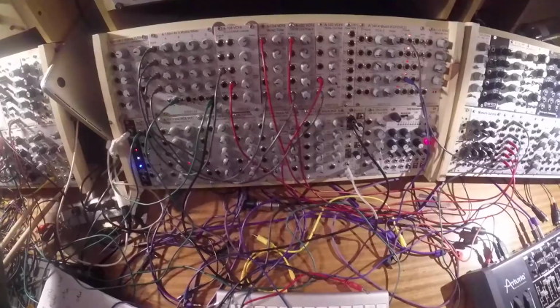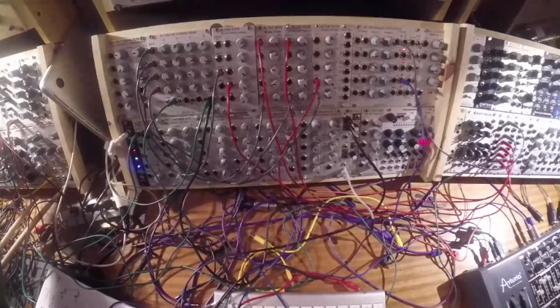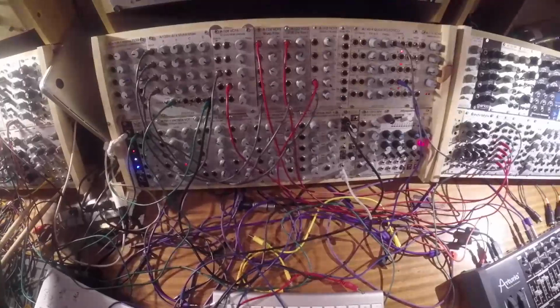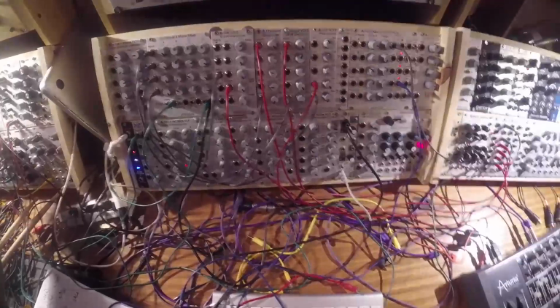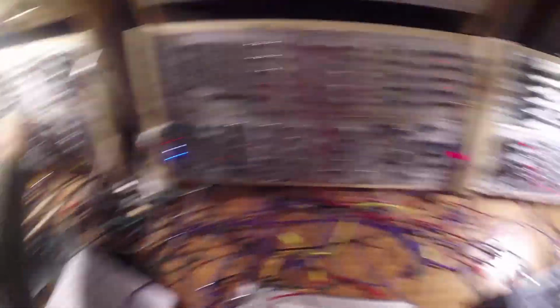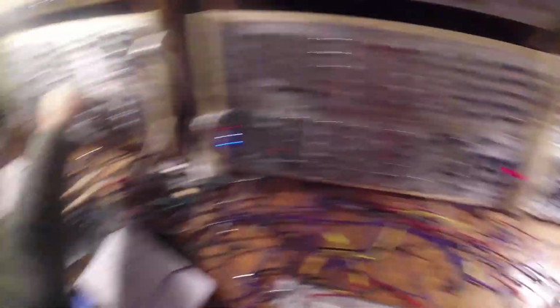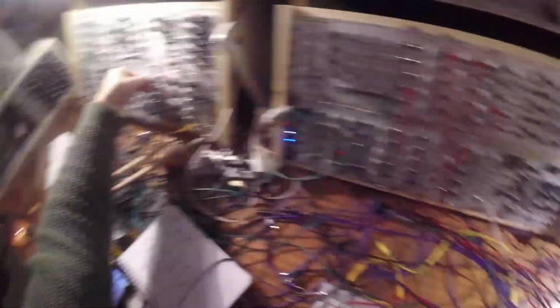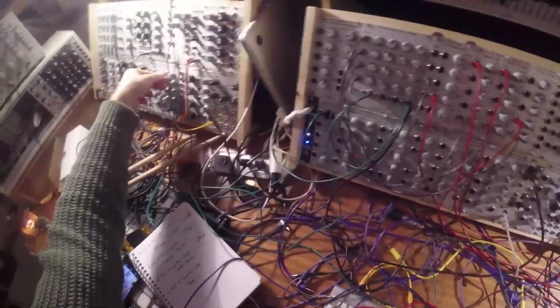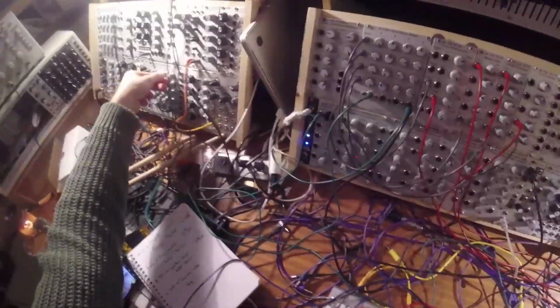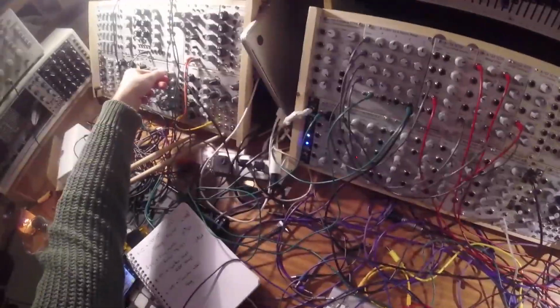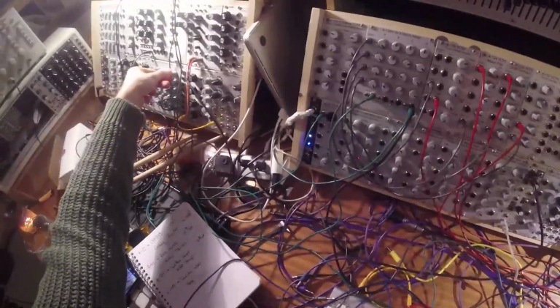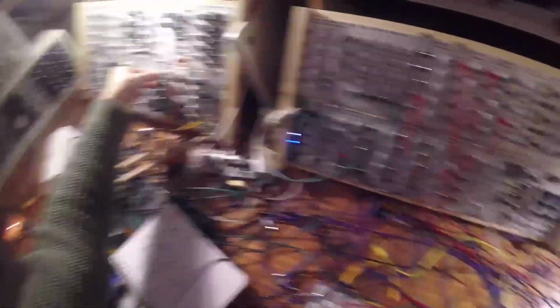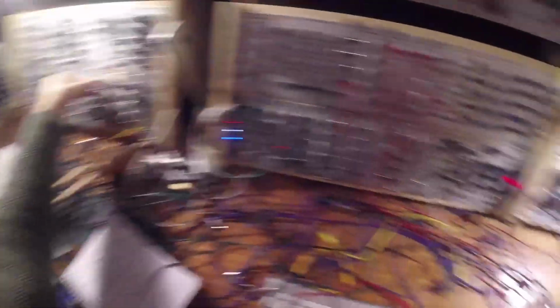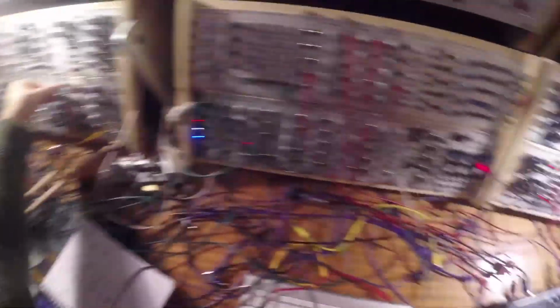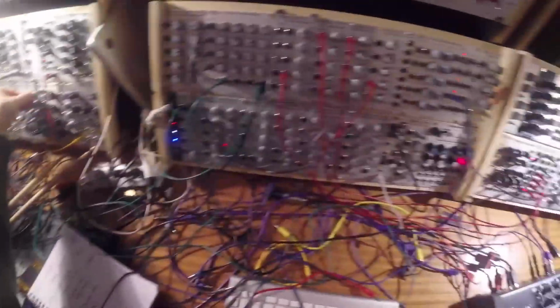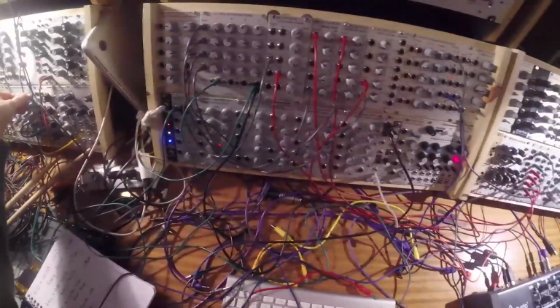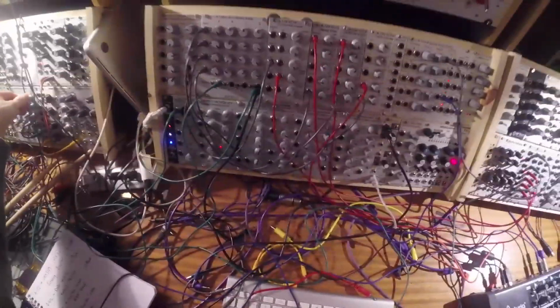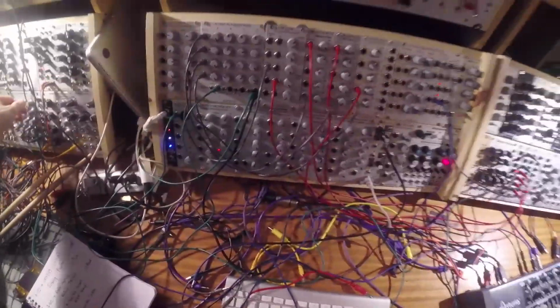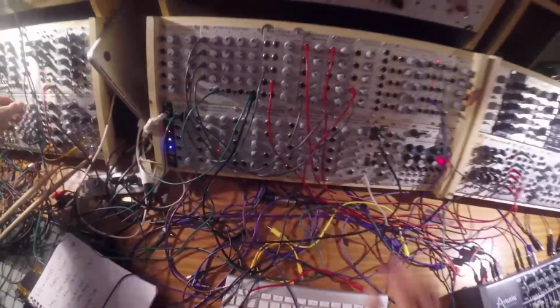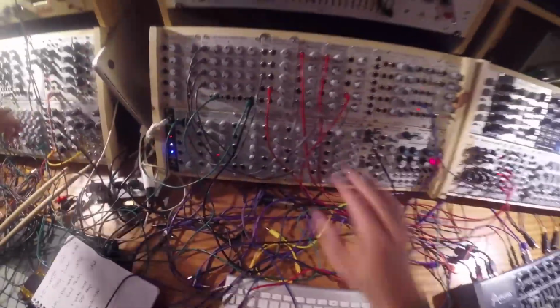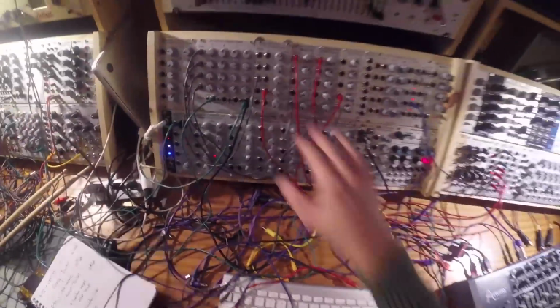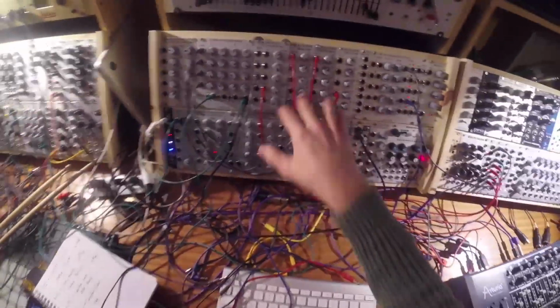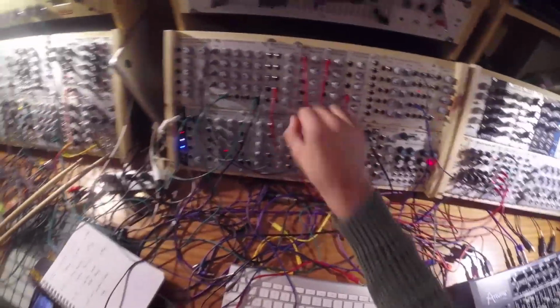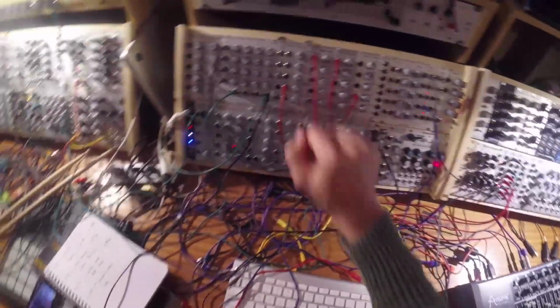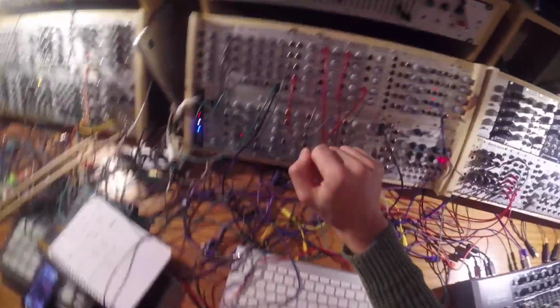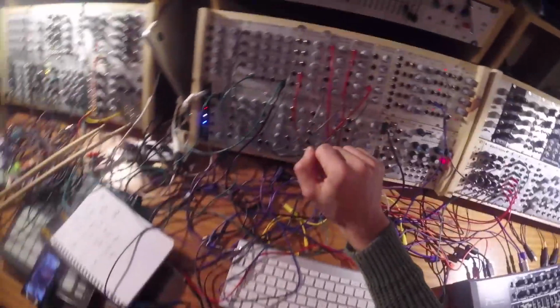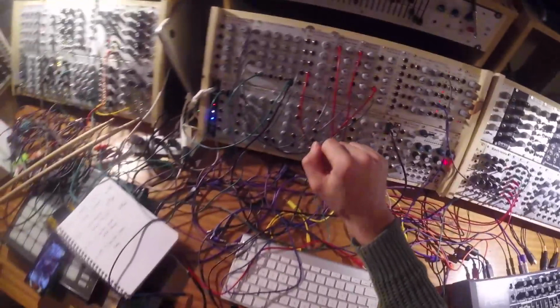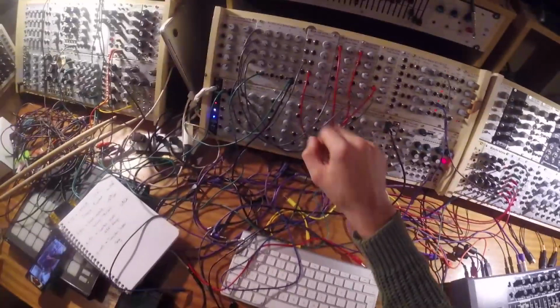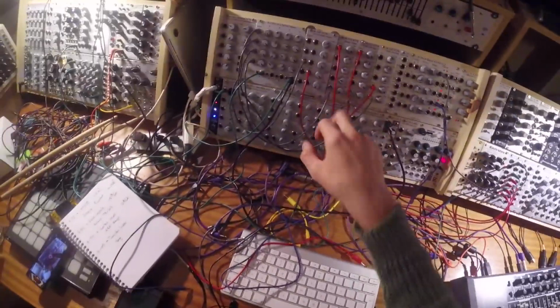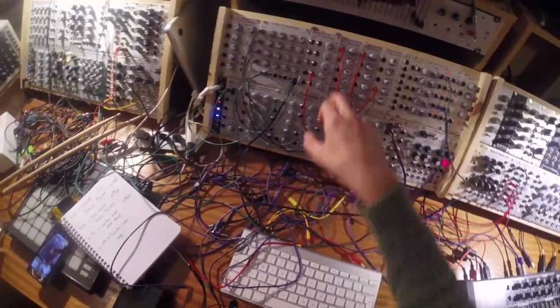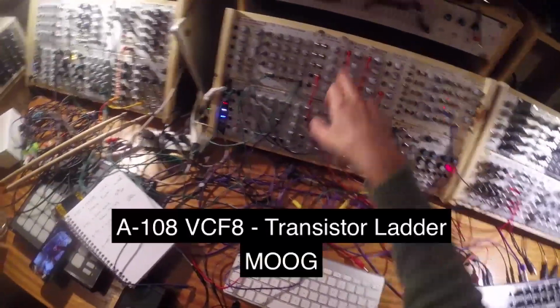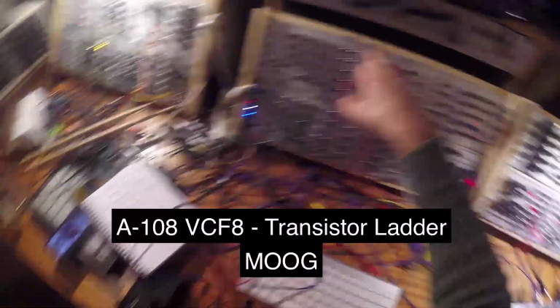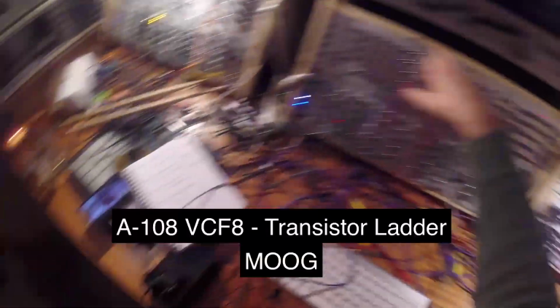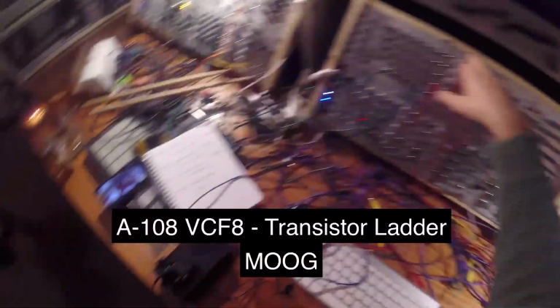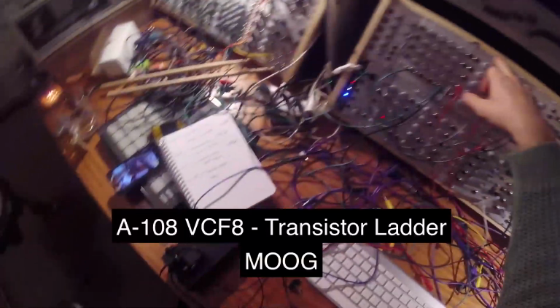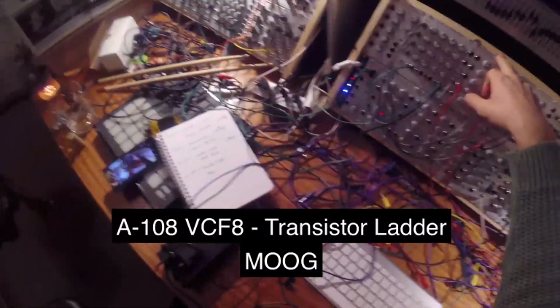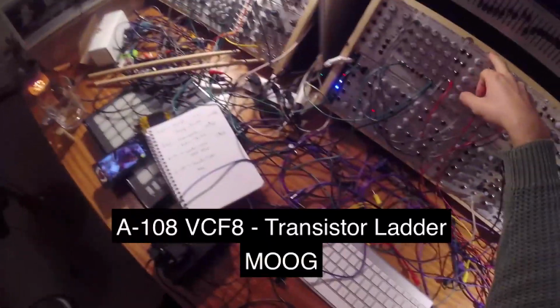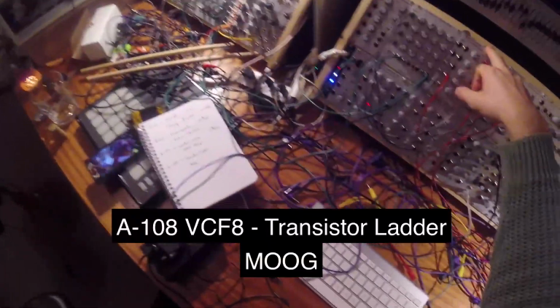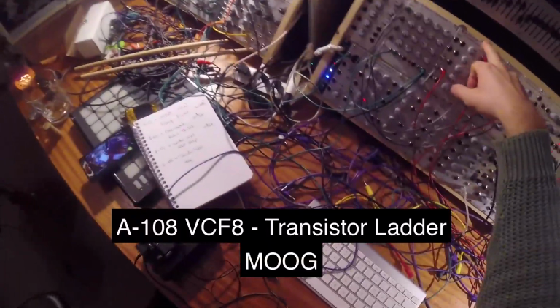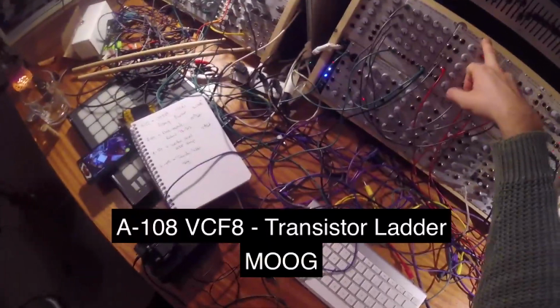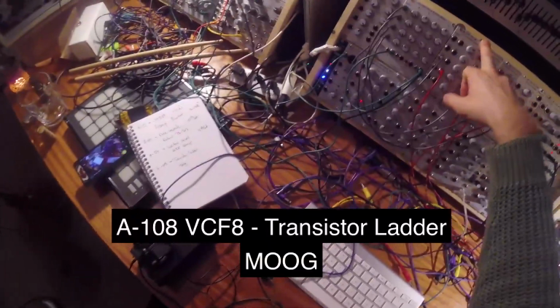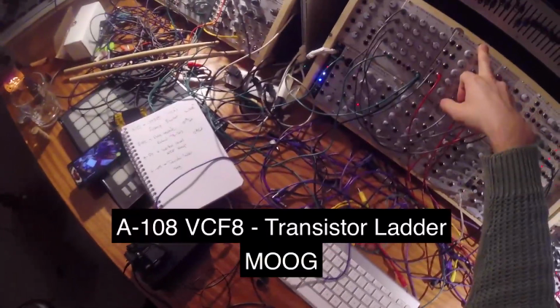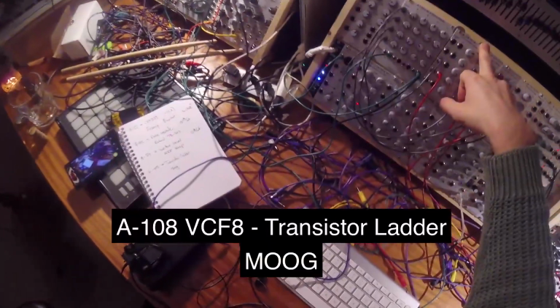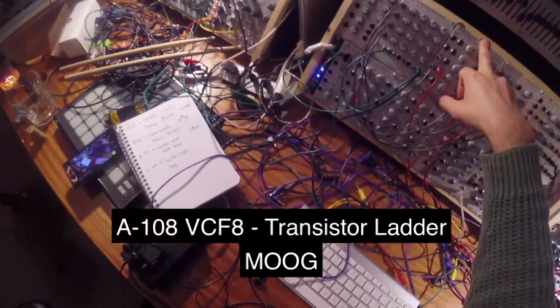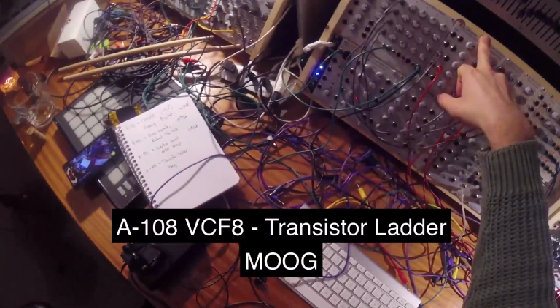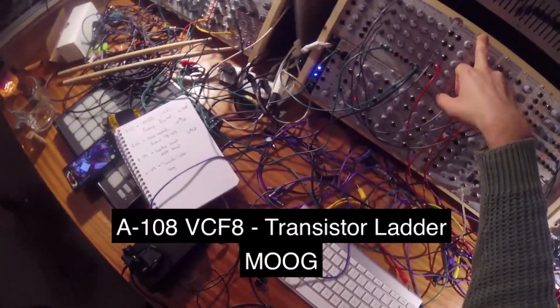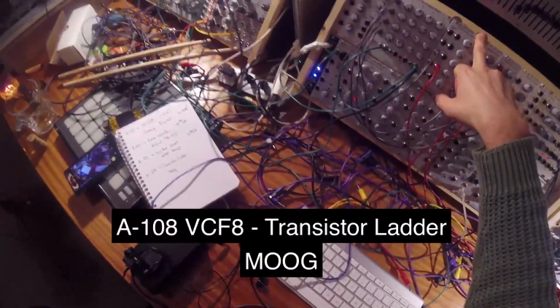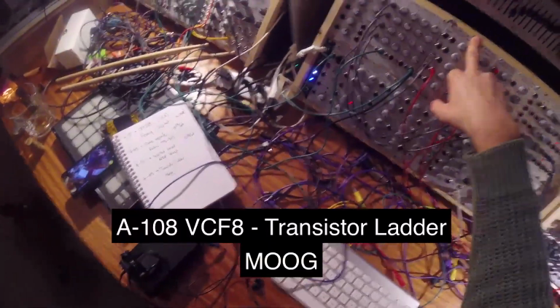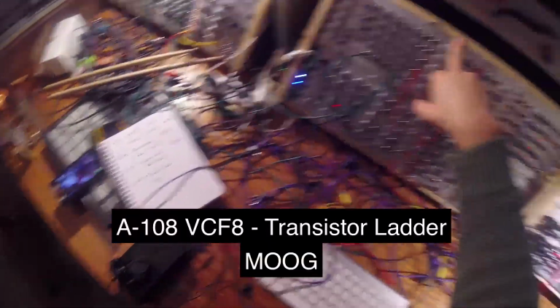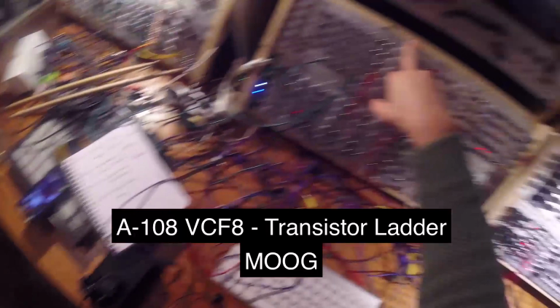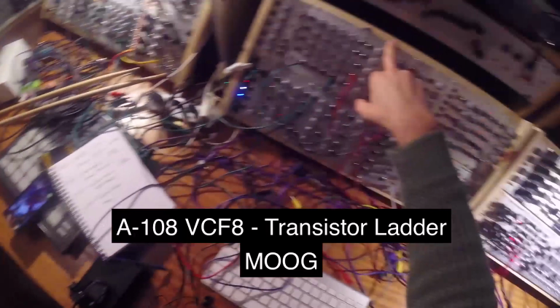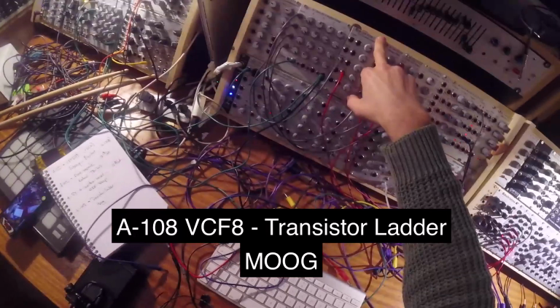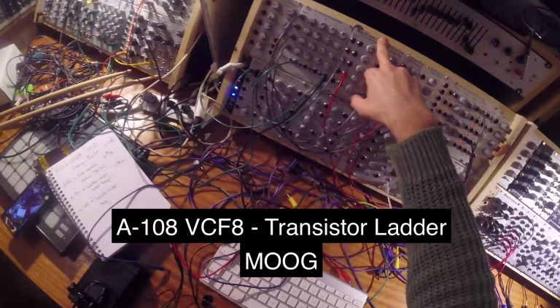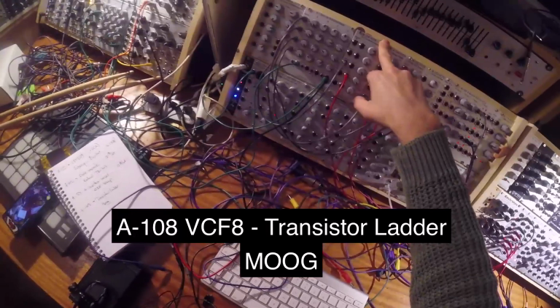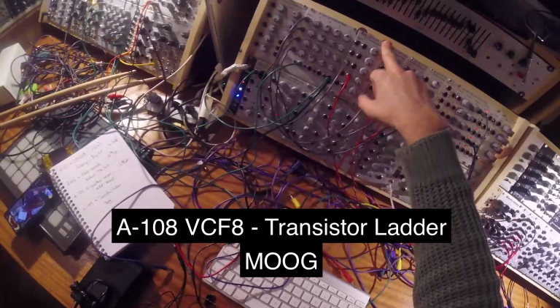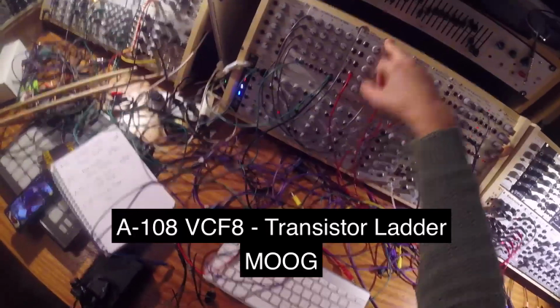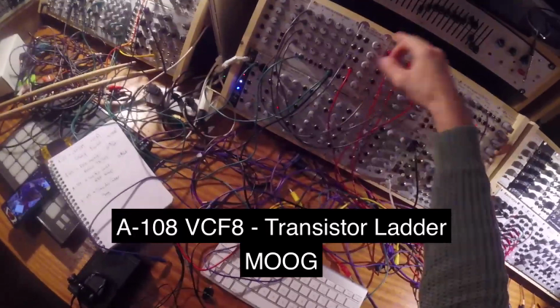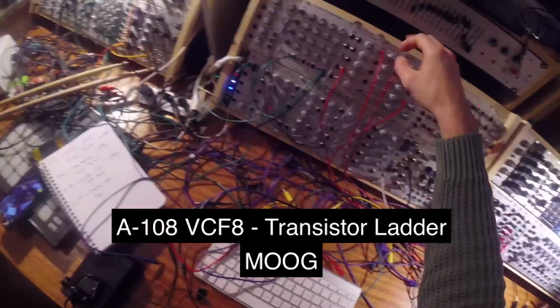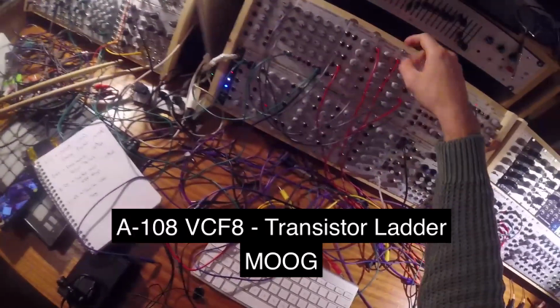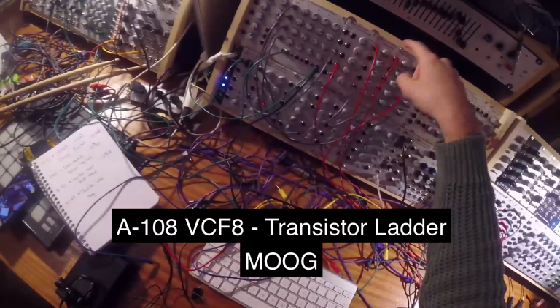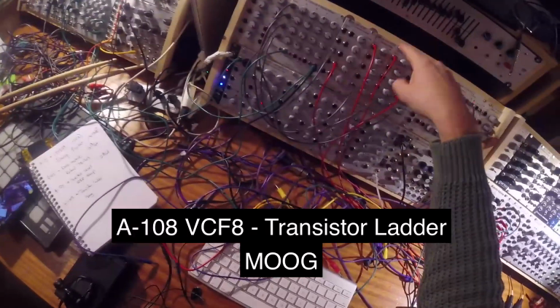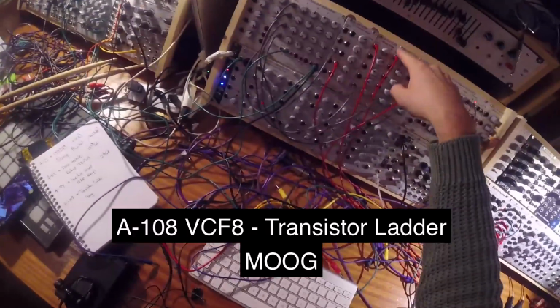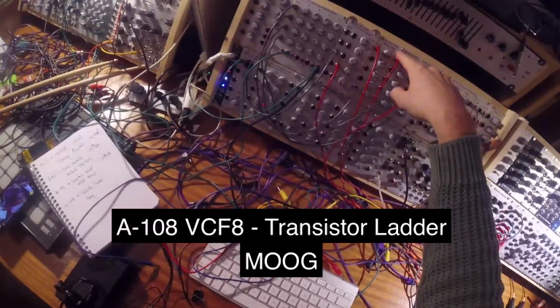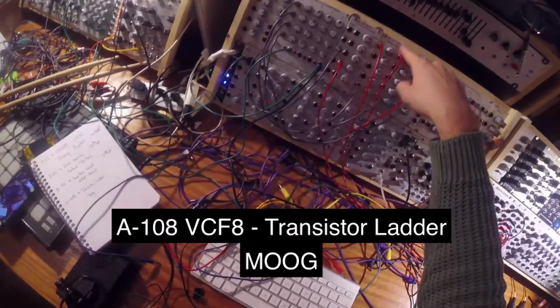Let me show you a filter comparison. I've got four filters here. I've got a VCF-8, which is a transistor ladder, a bit like Moog.